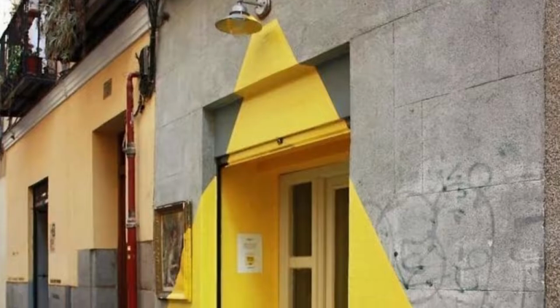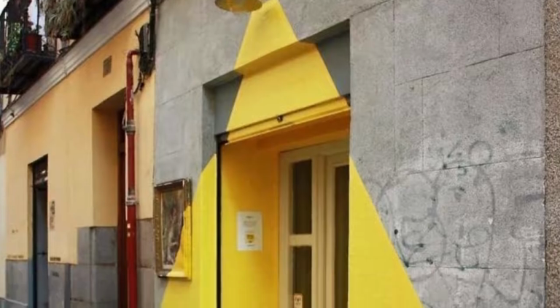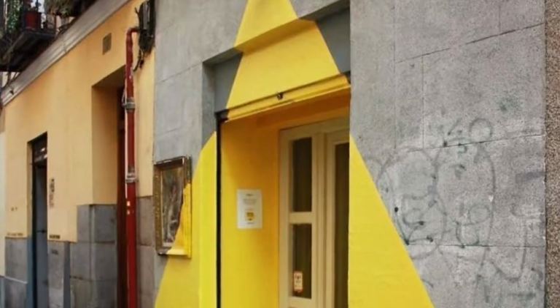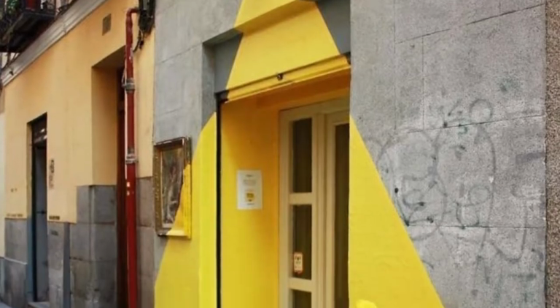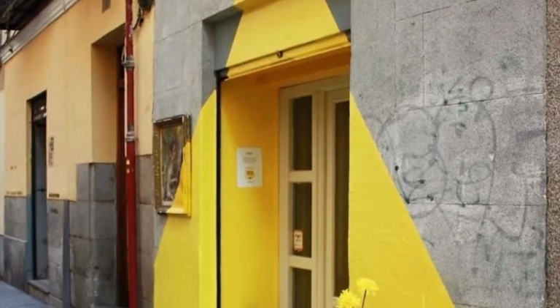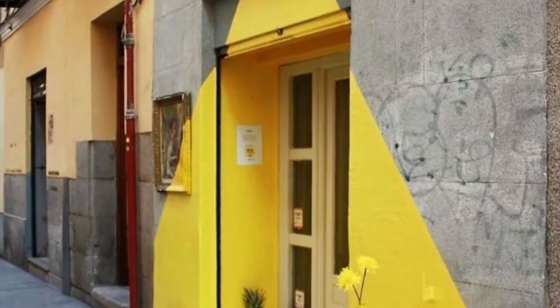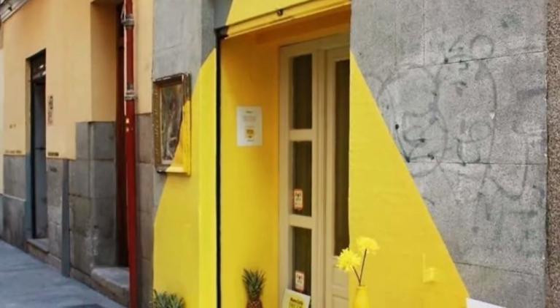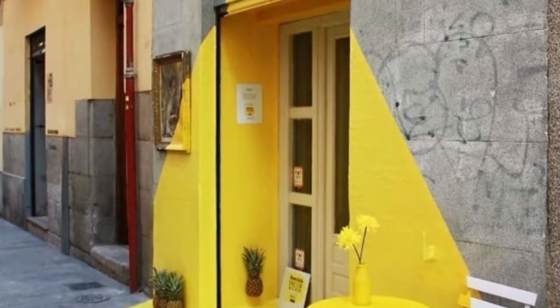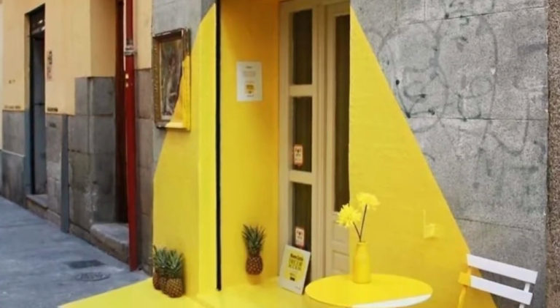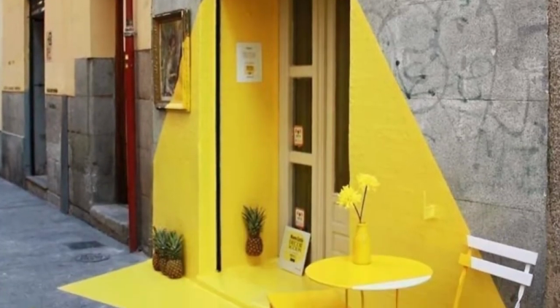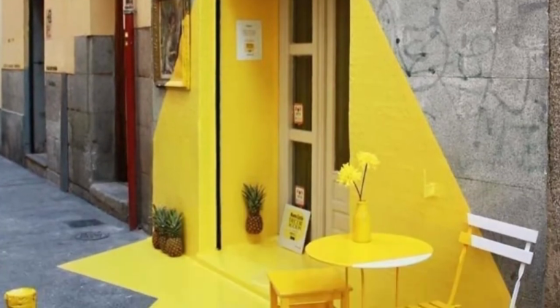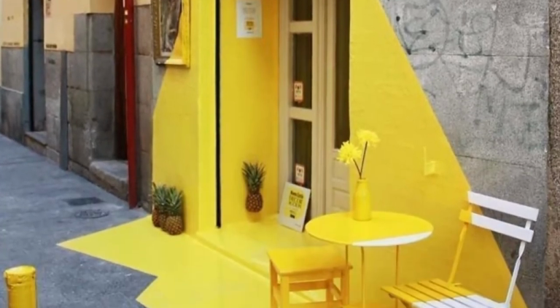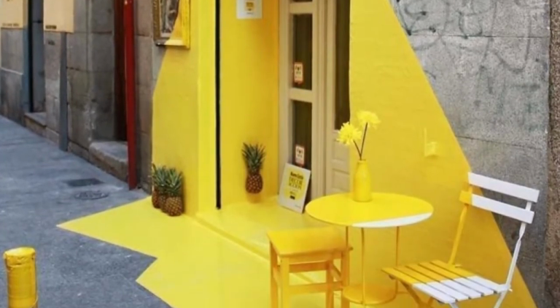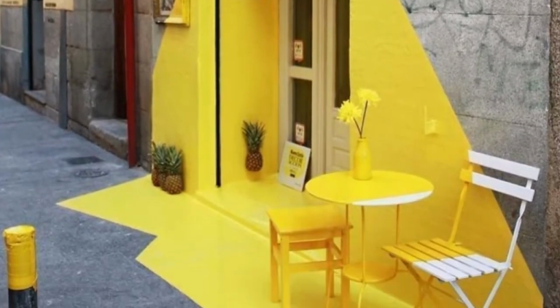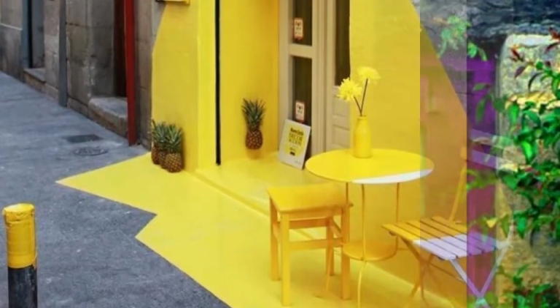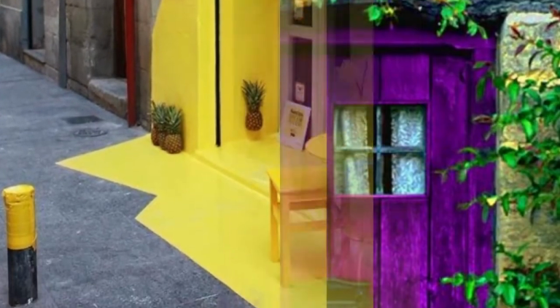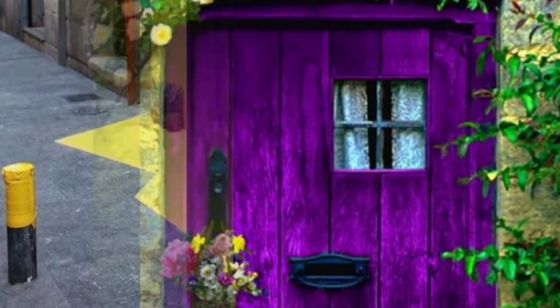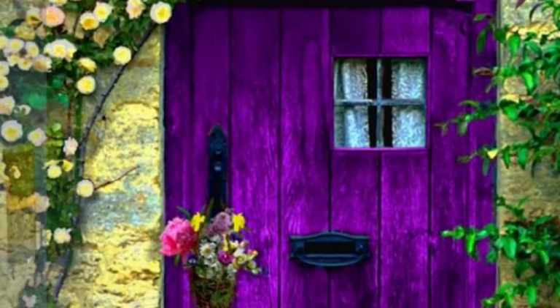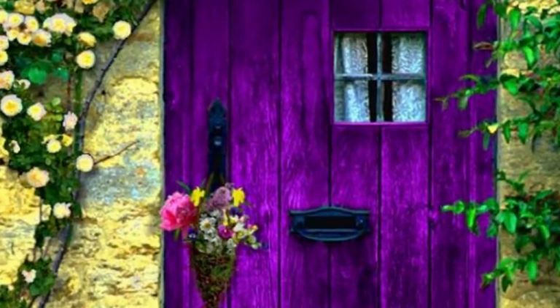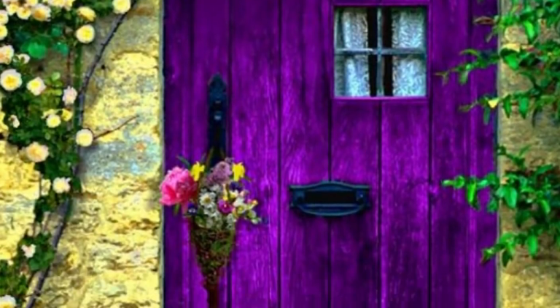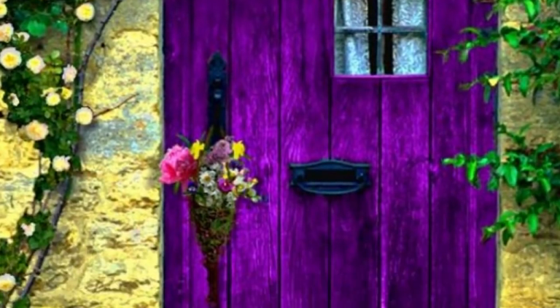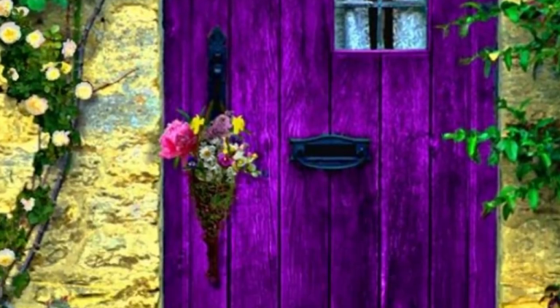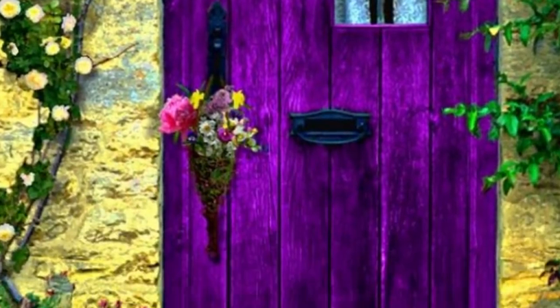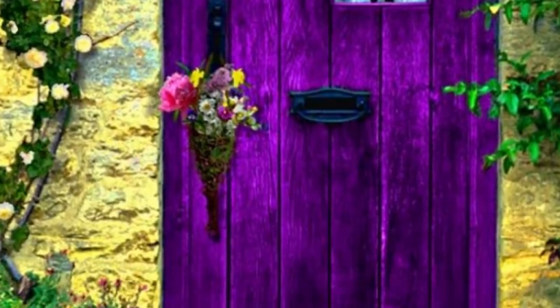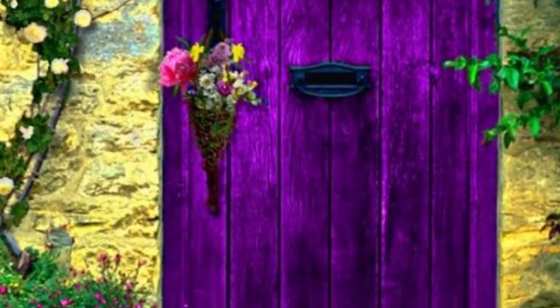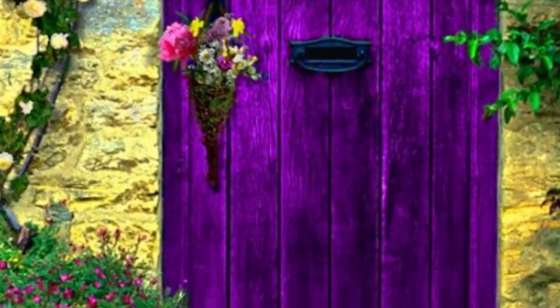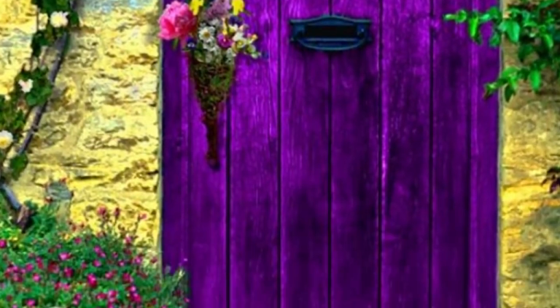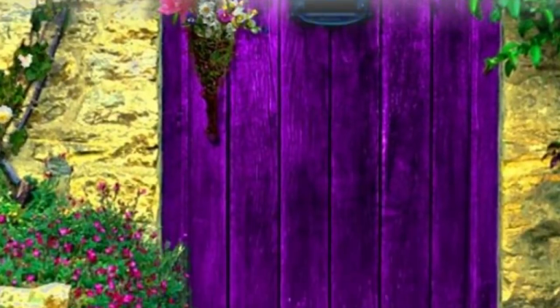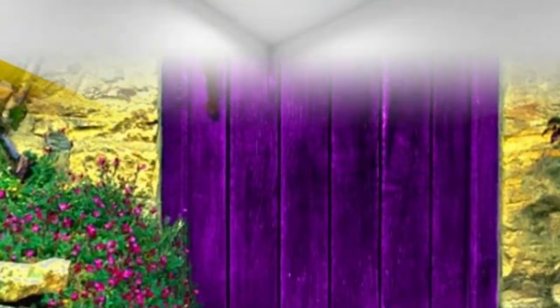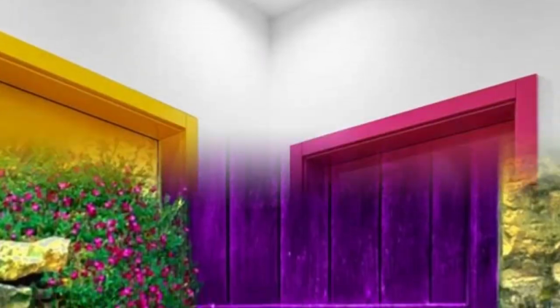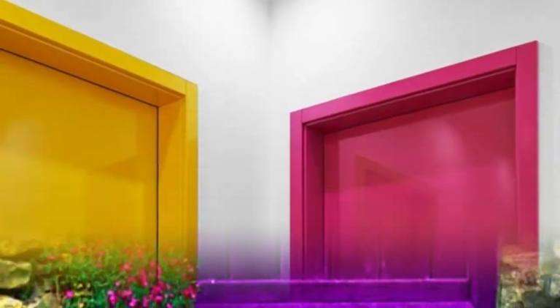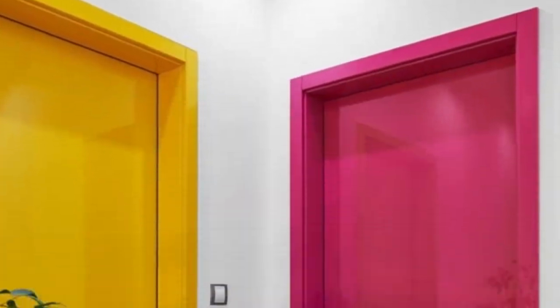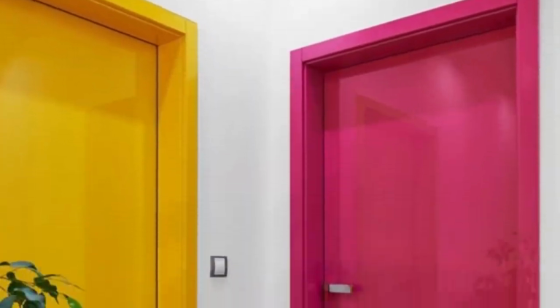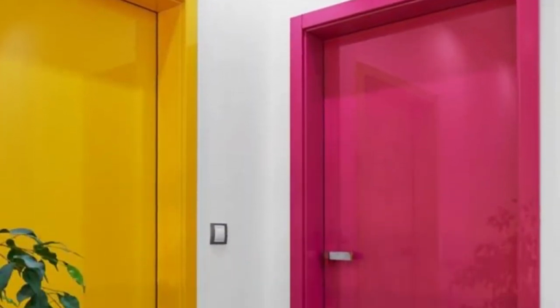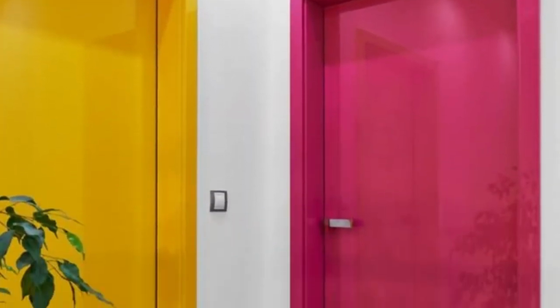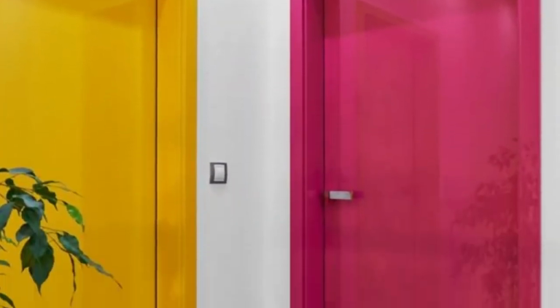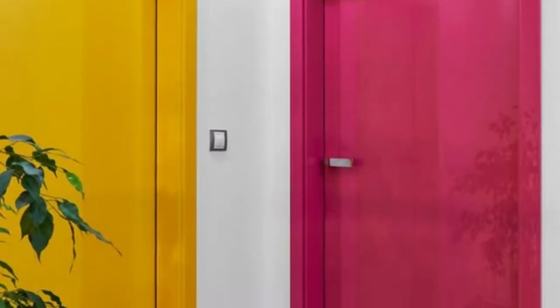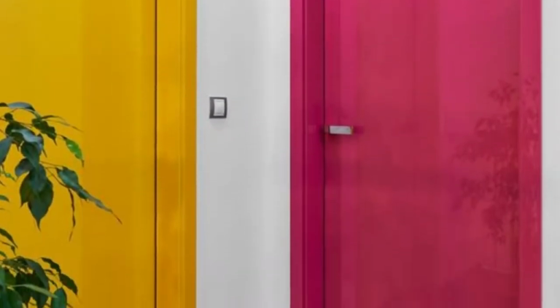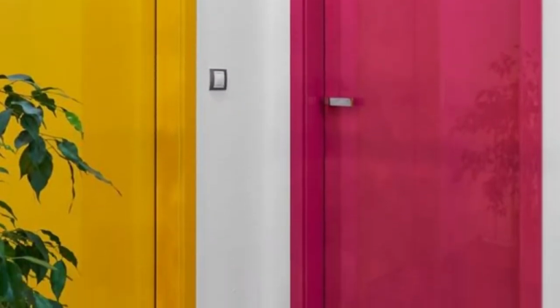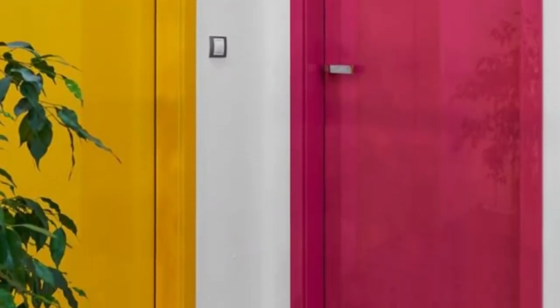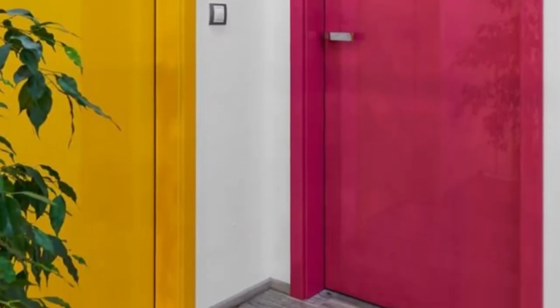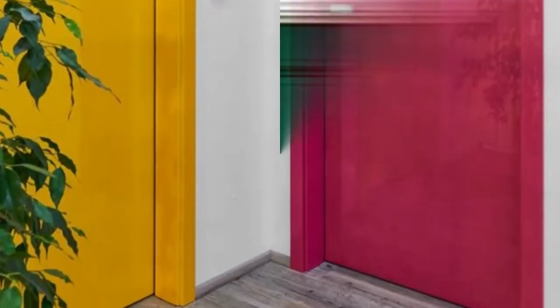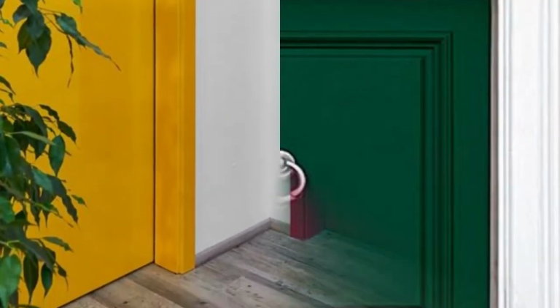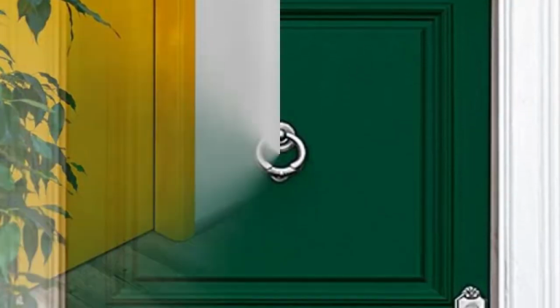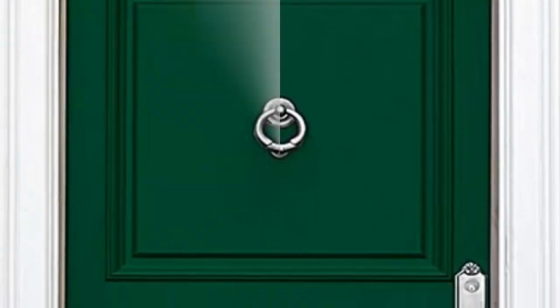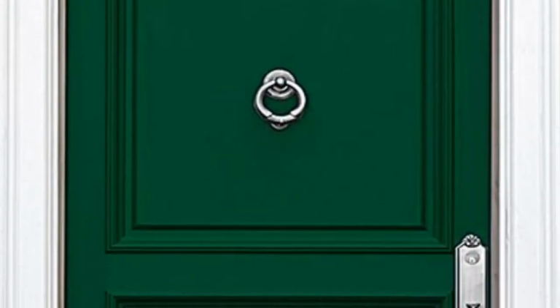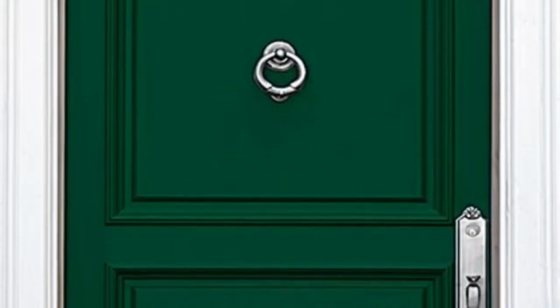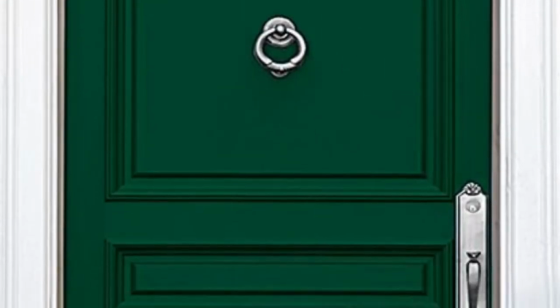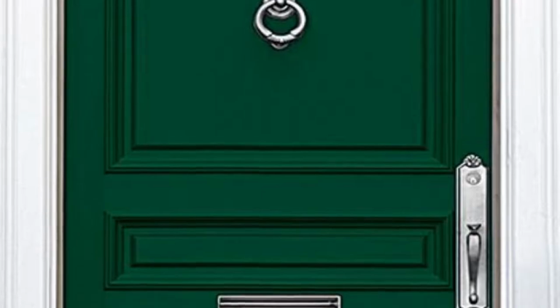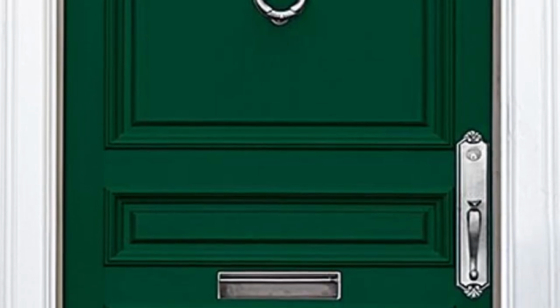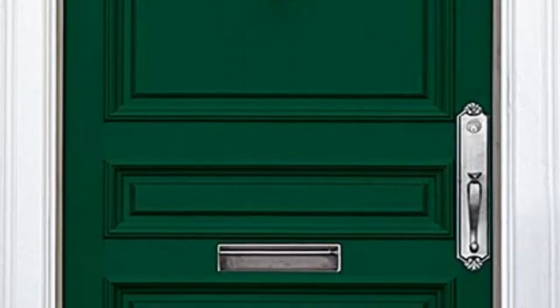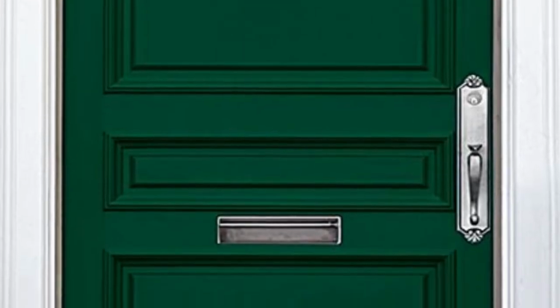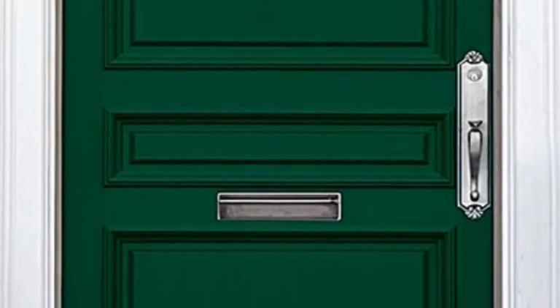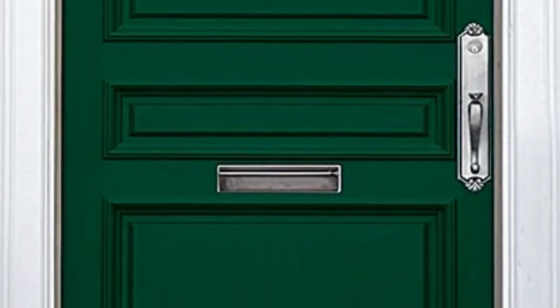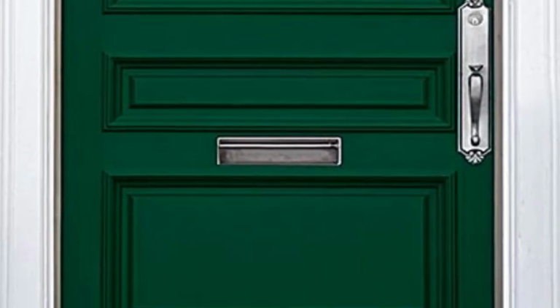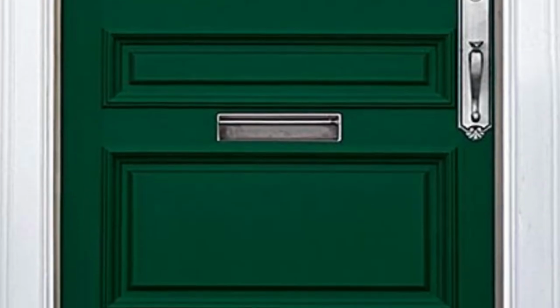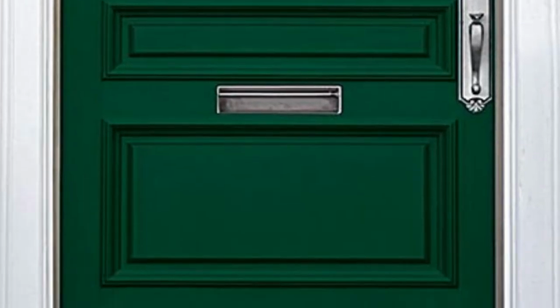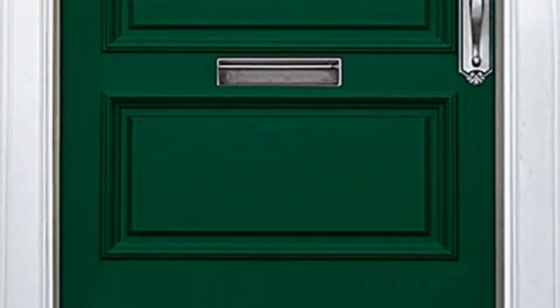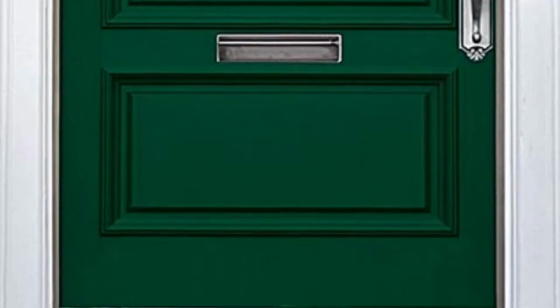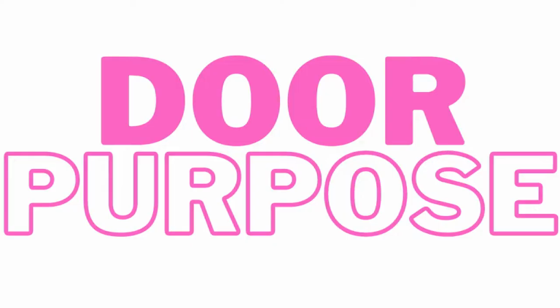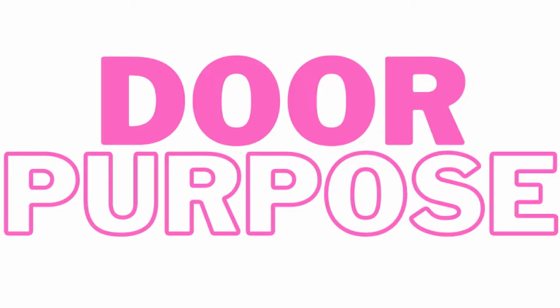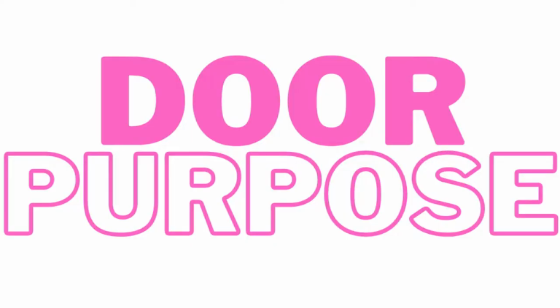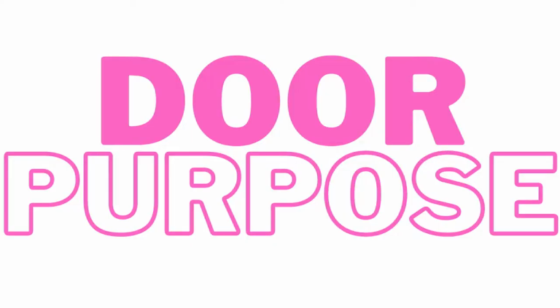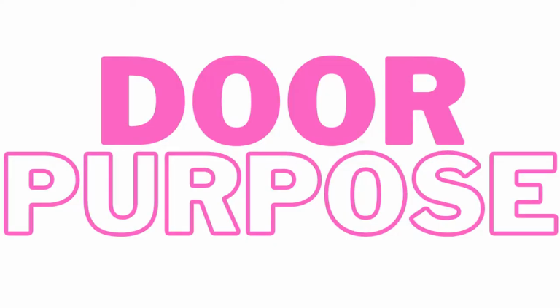Welcome to another video. In this video, we are going to talk about the purpose of doors and the different types as per functionality. Stay tuned — door purpose.